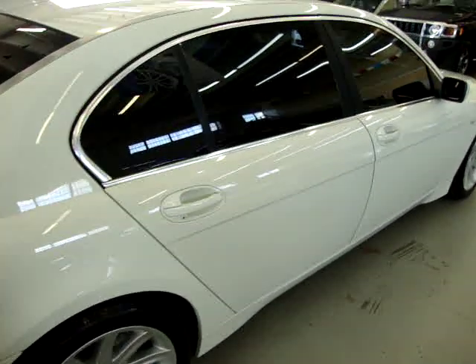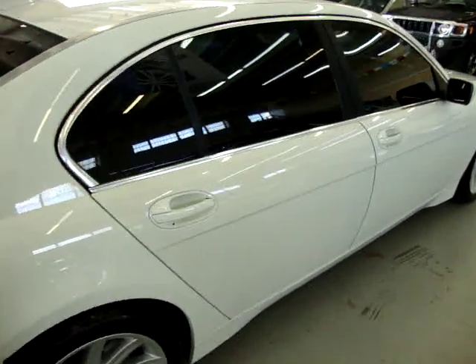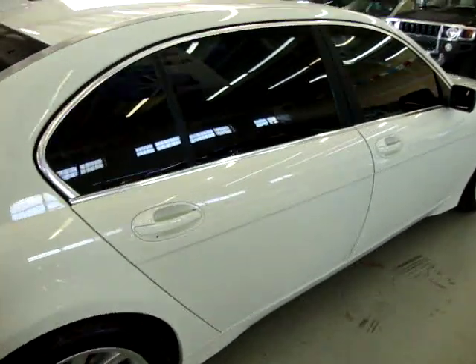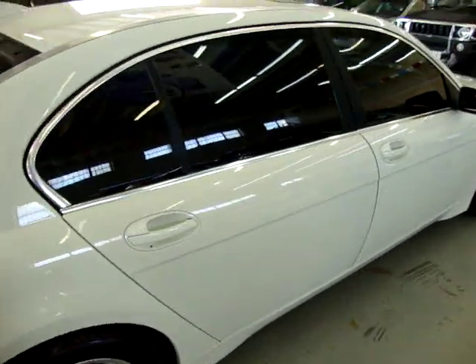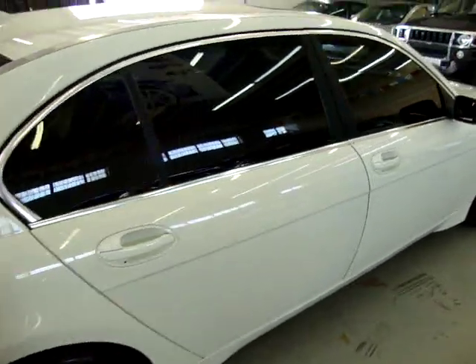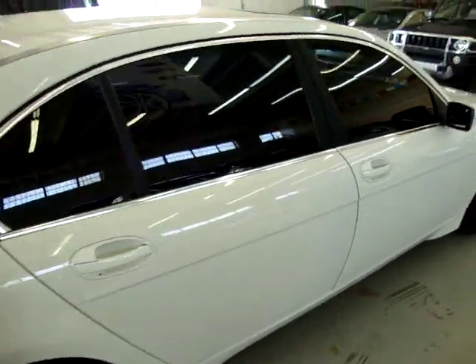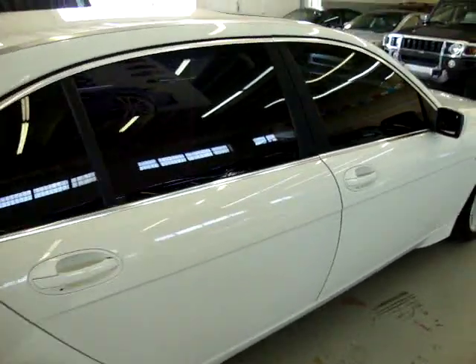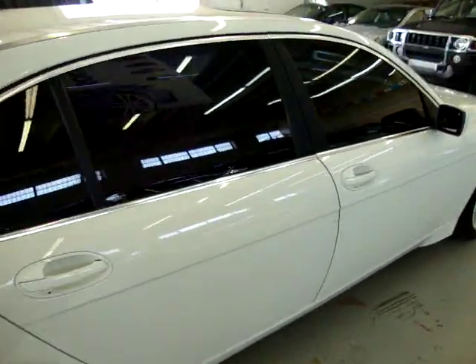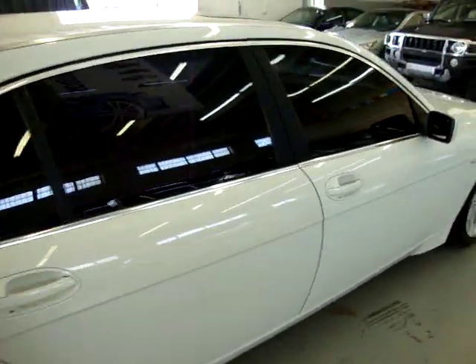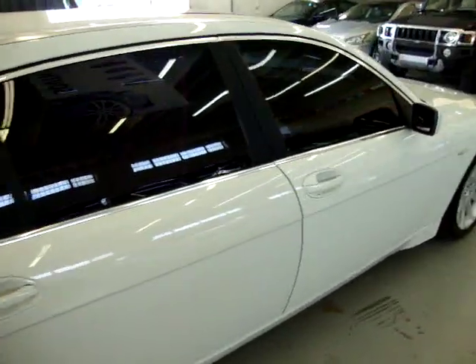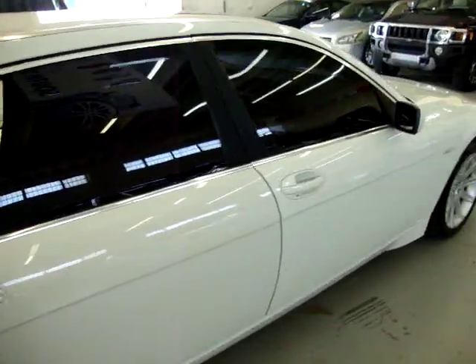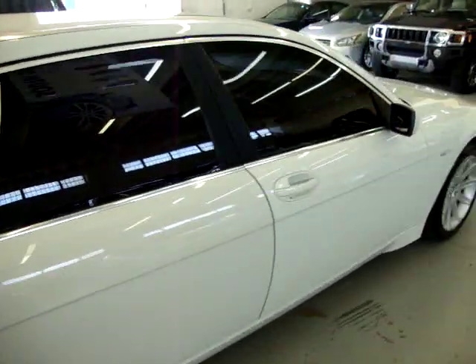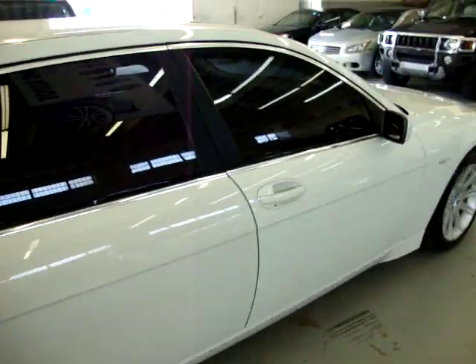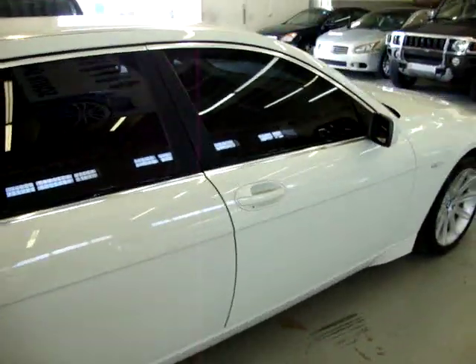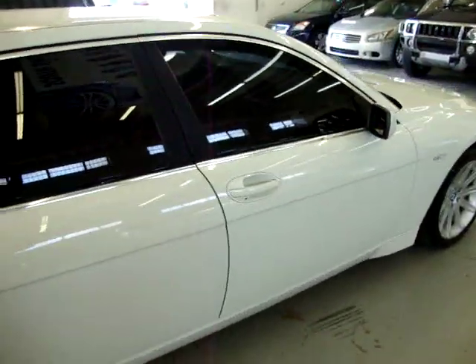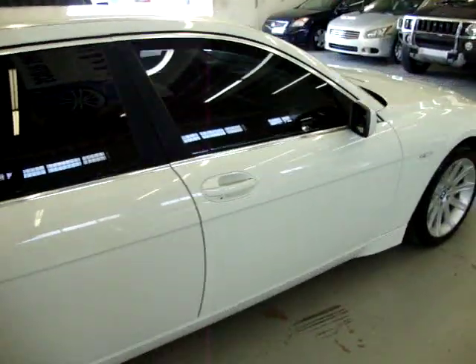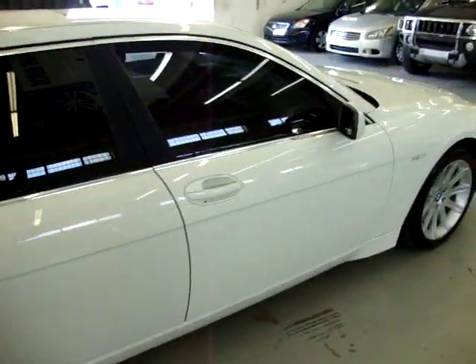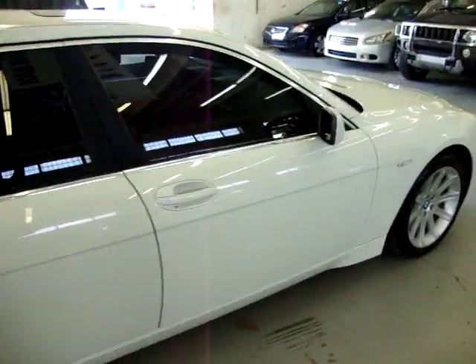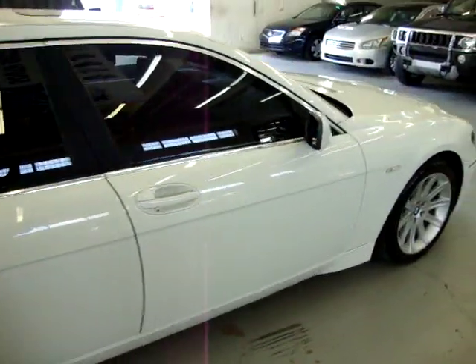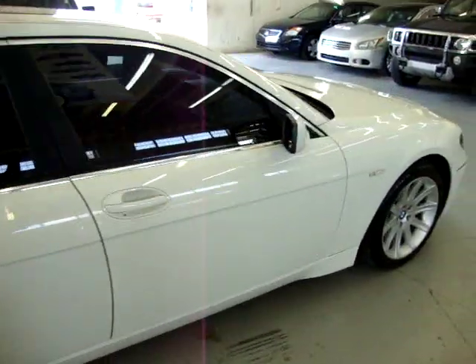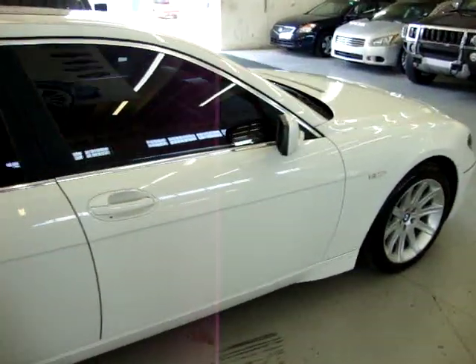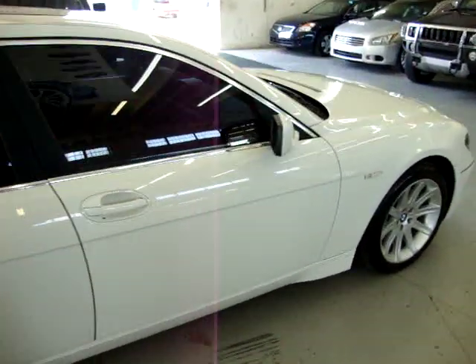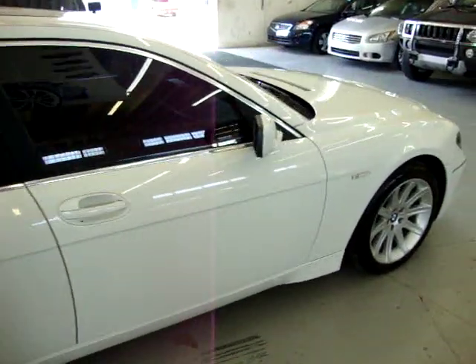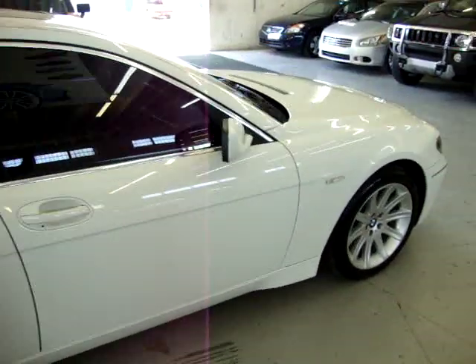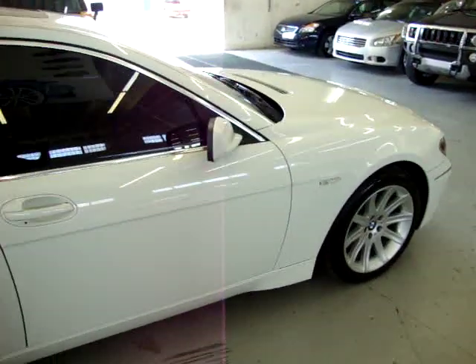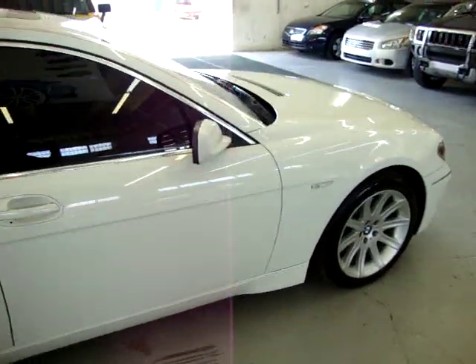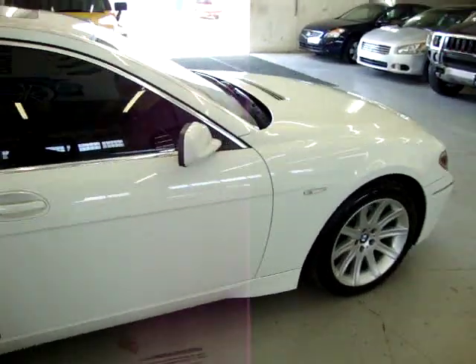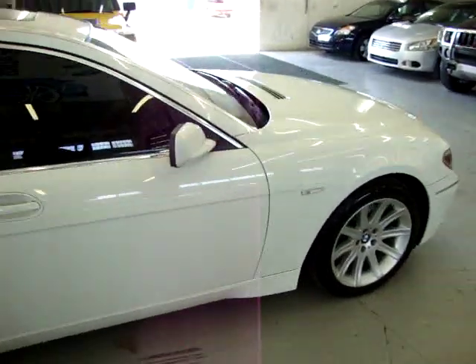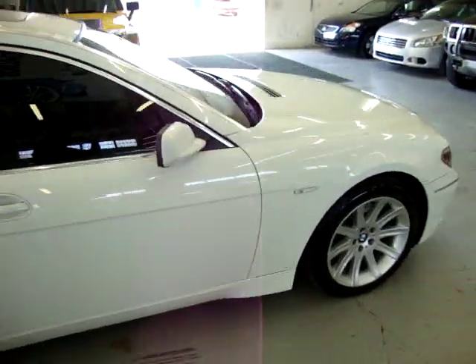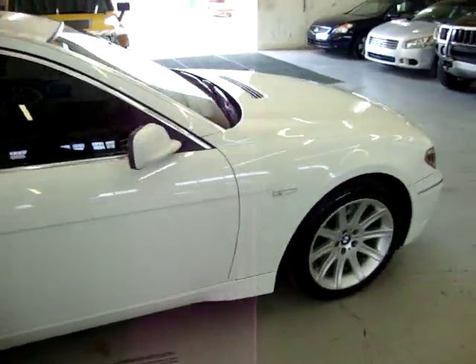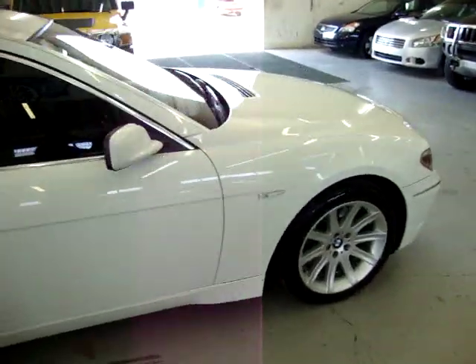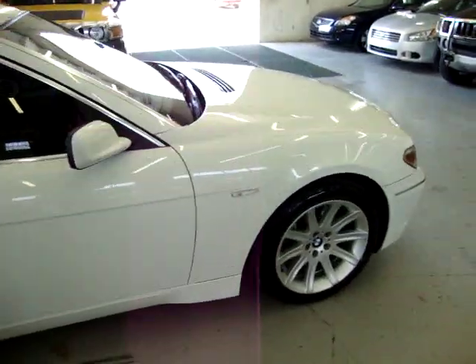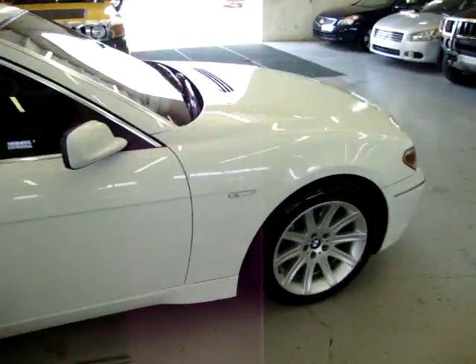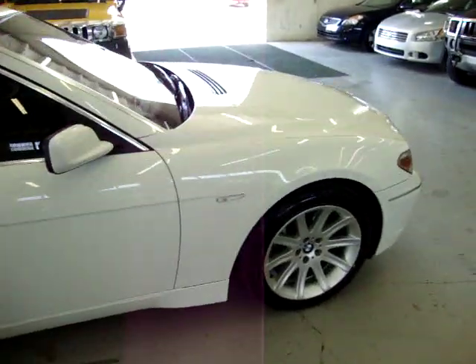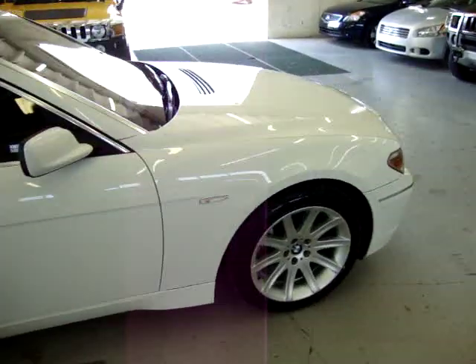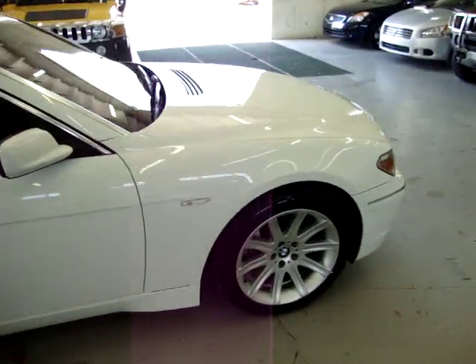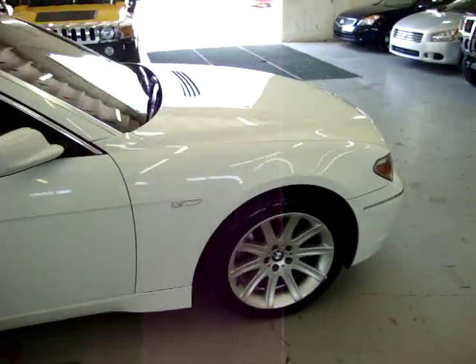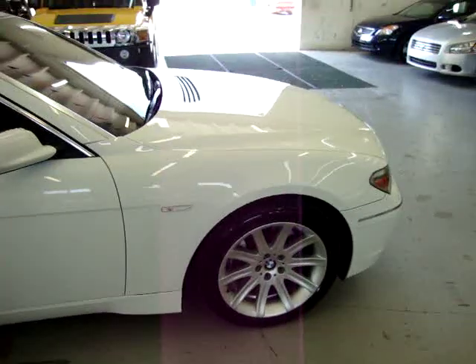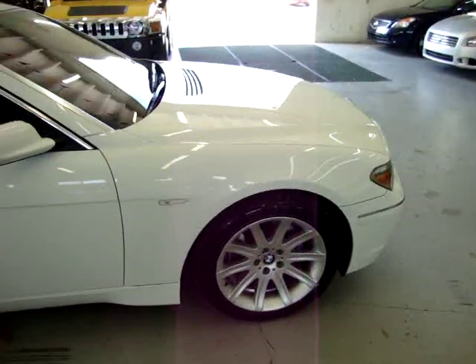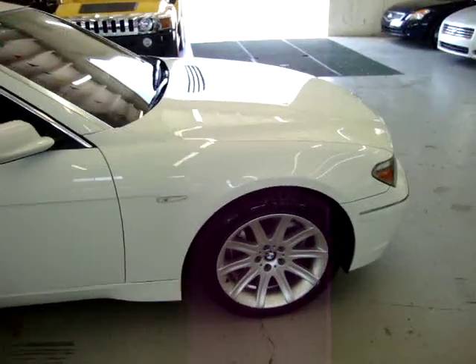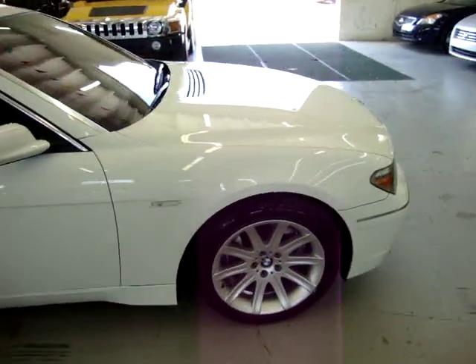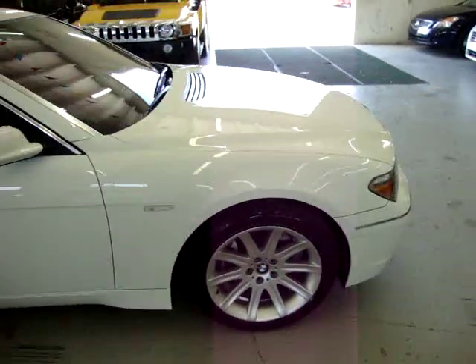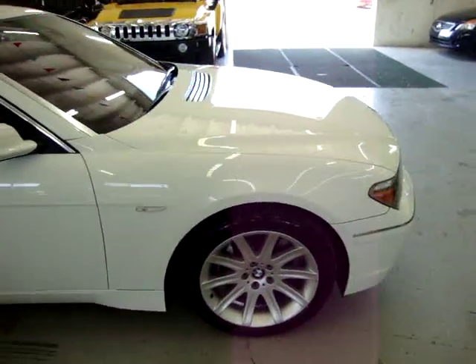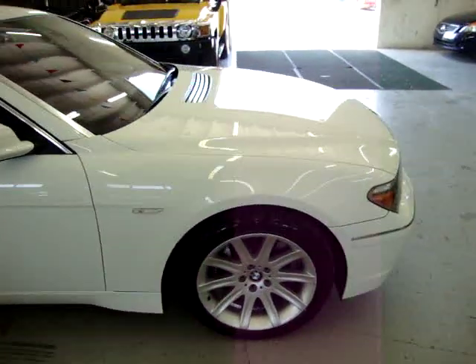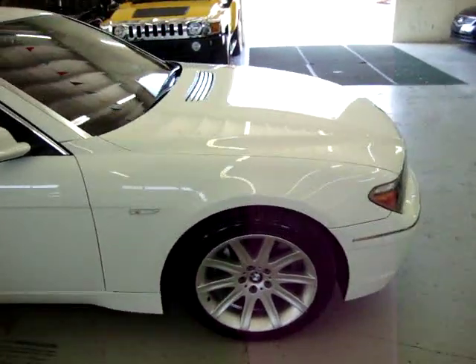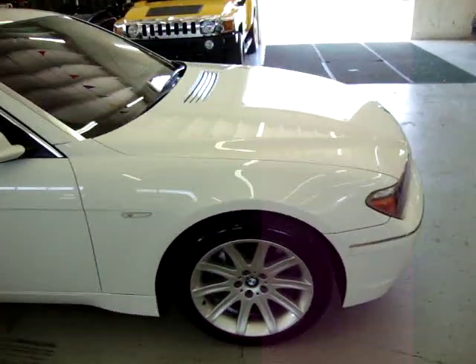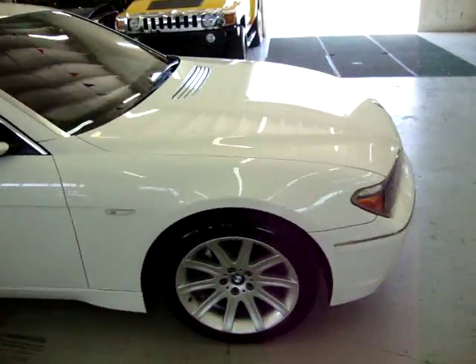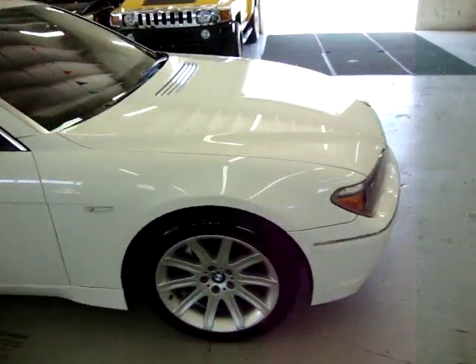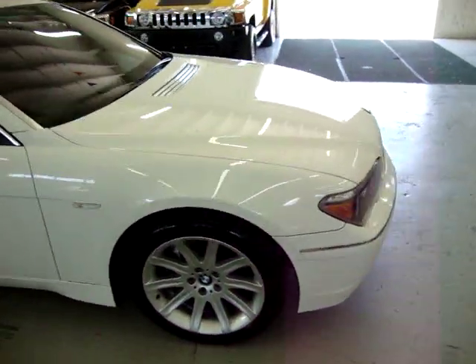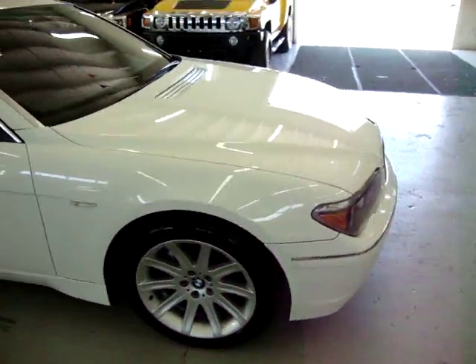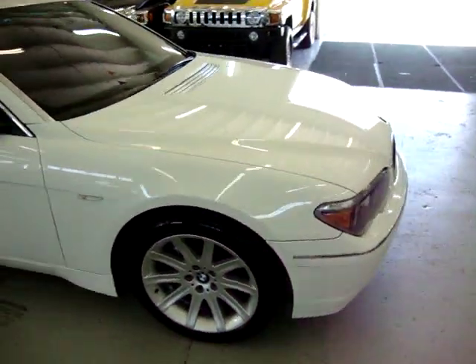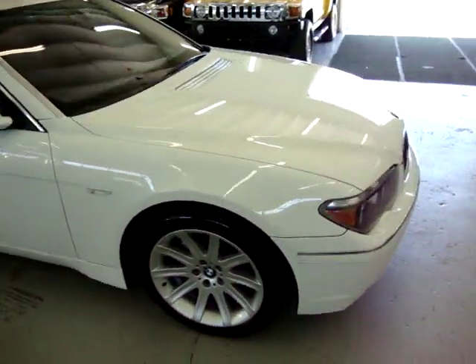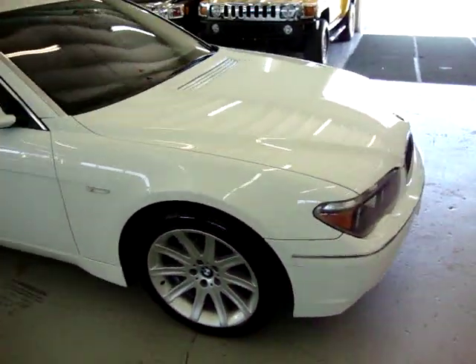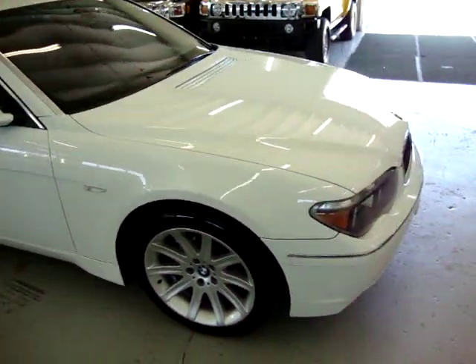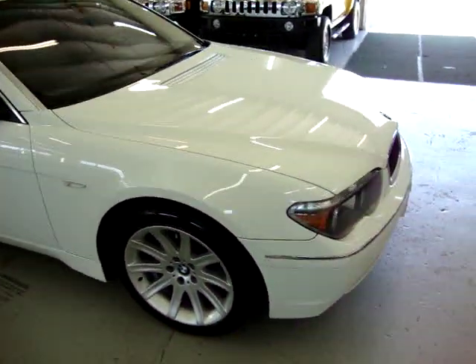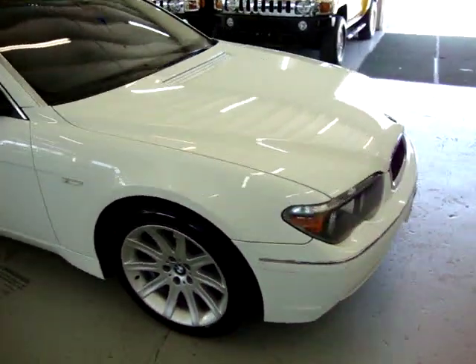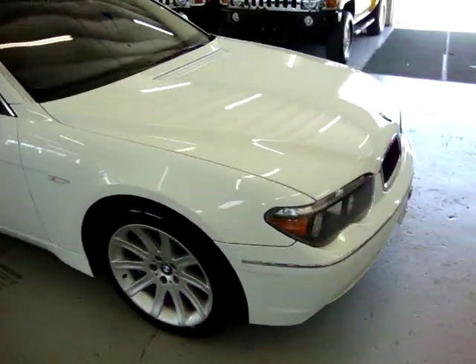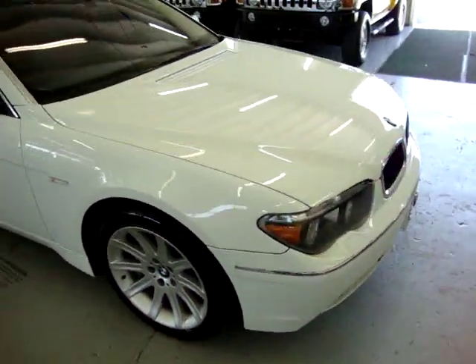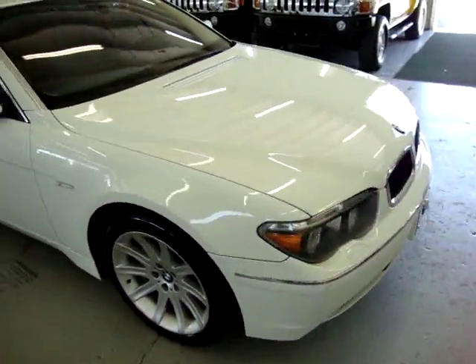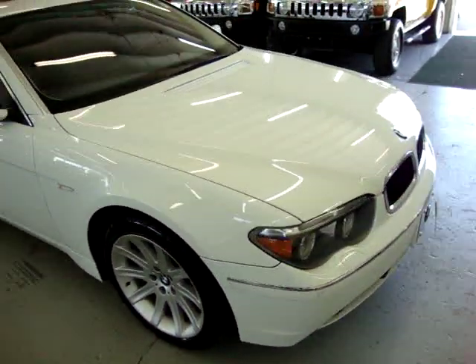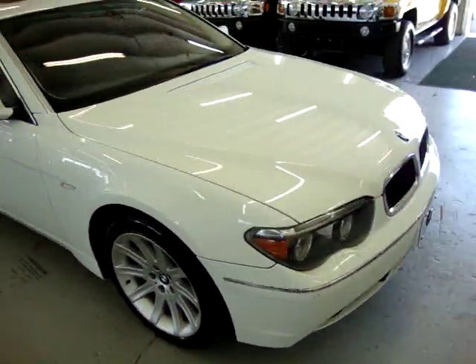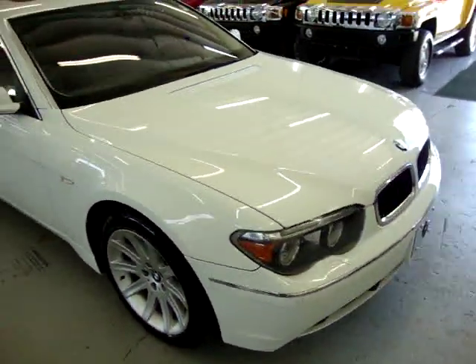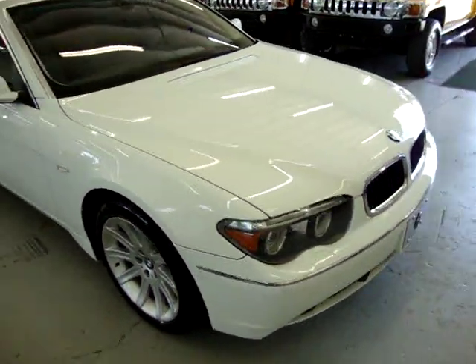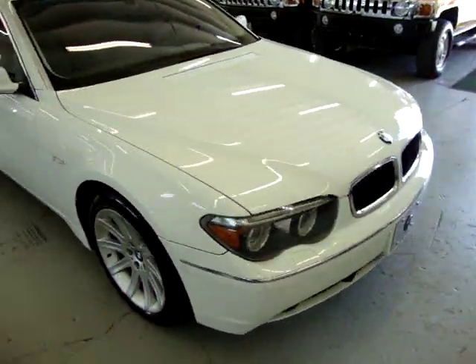You can view the website at VehicleMax.net. It is a white exterior with a gray interior.